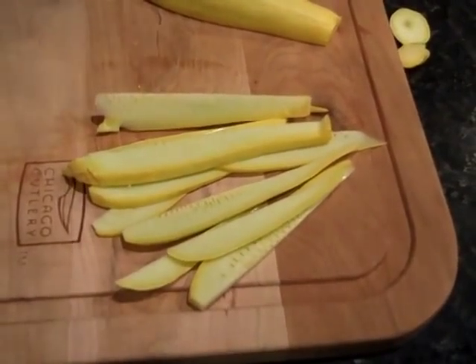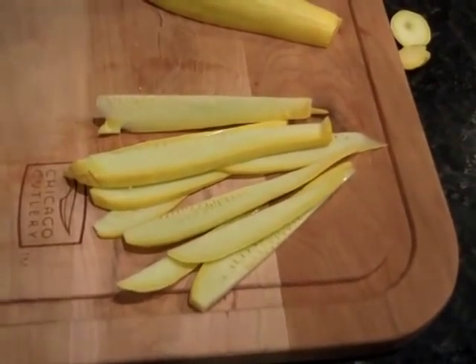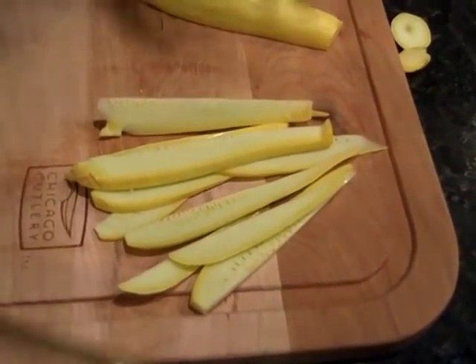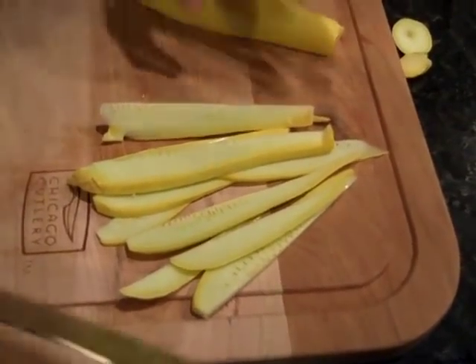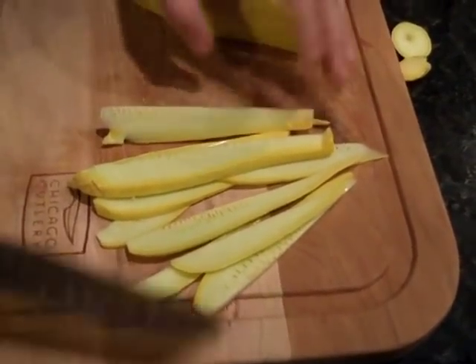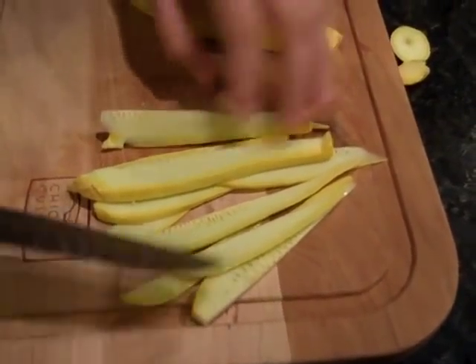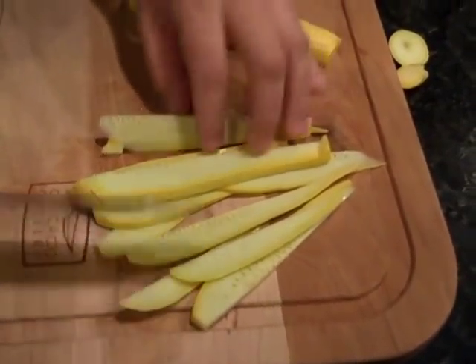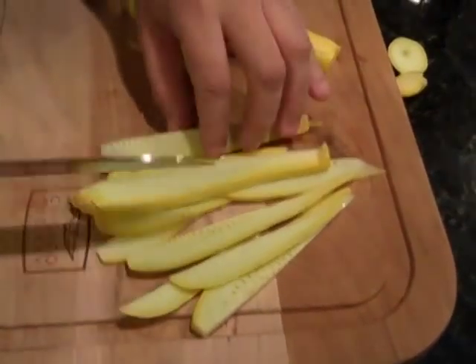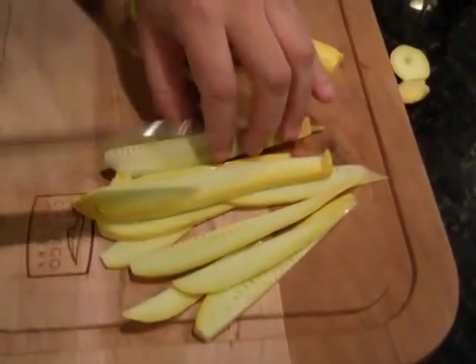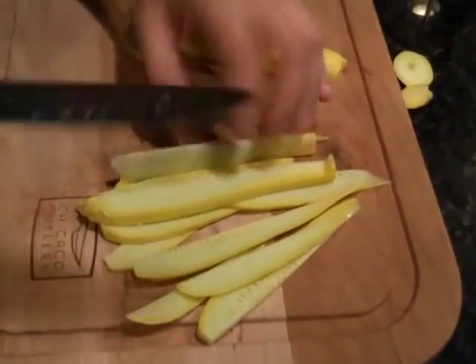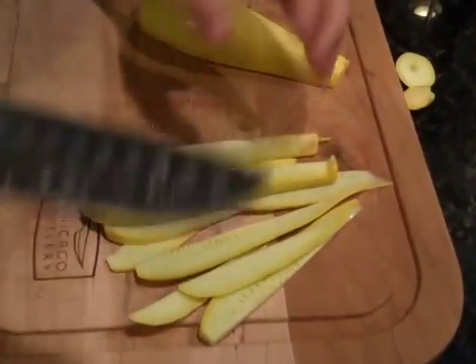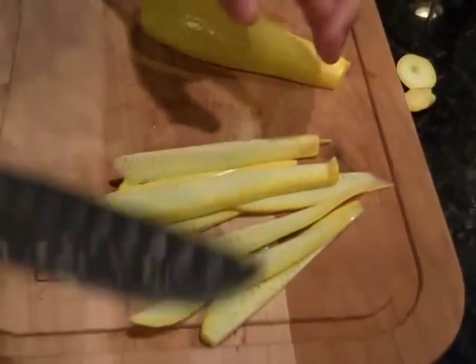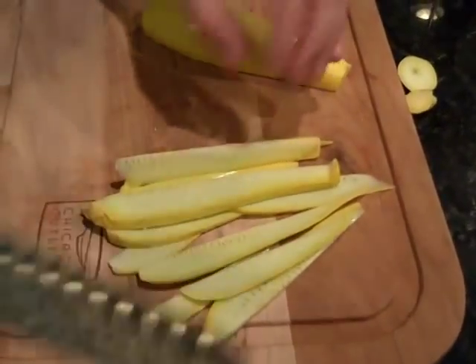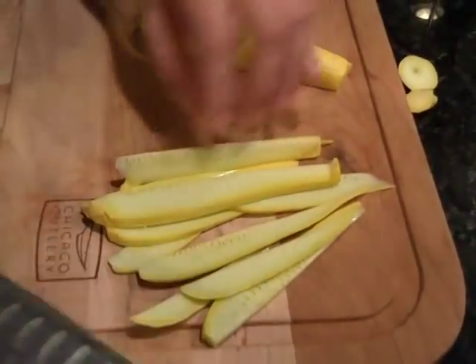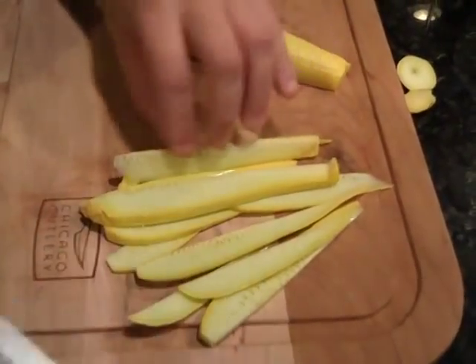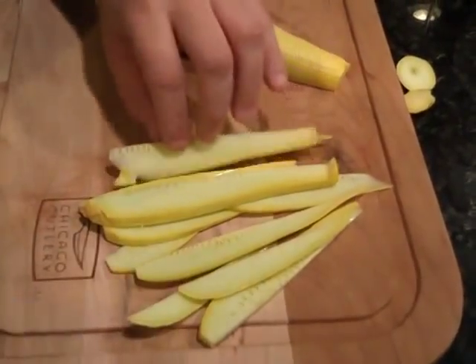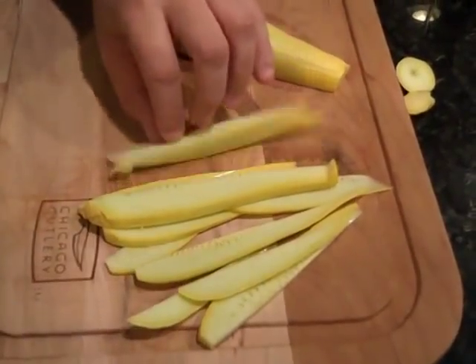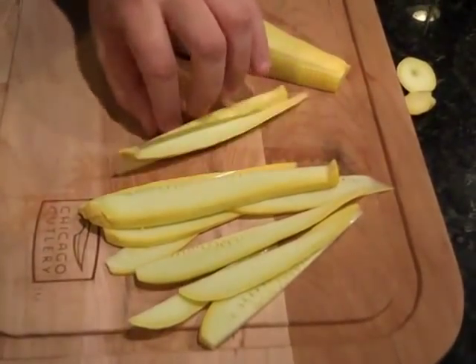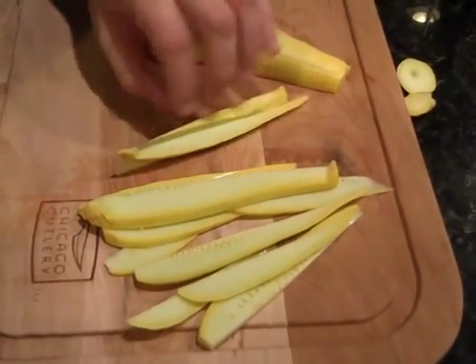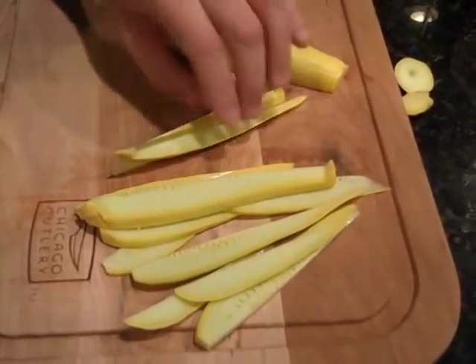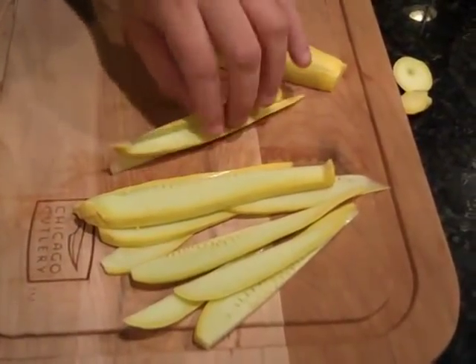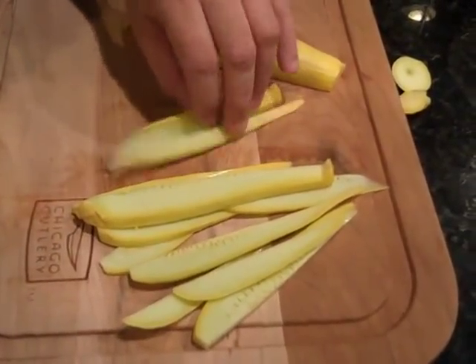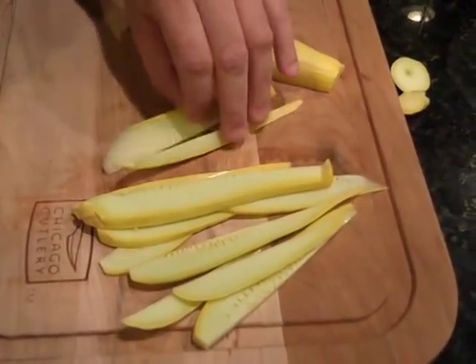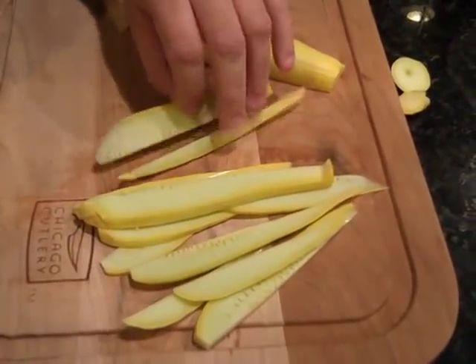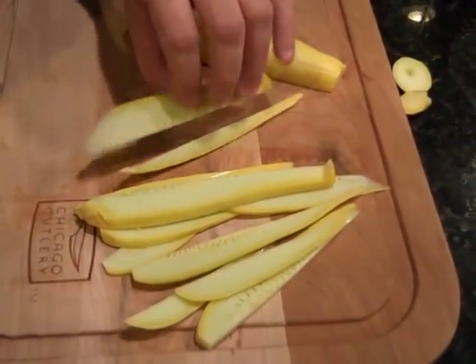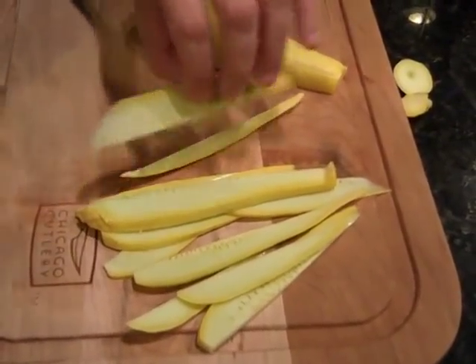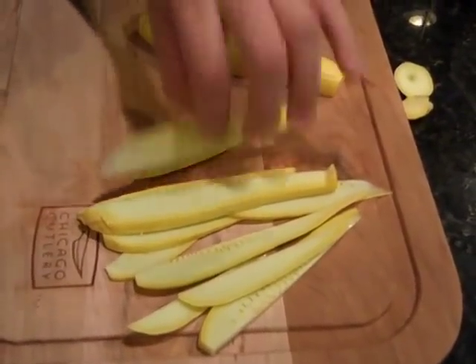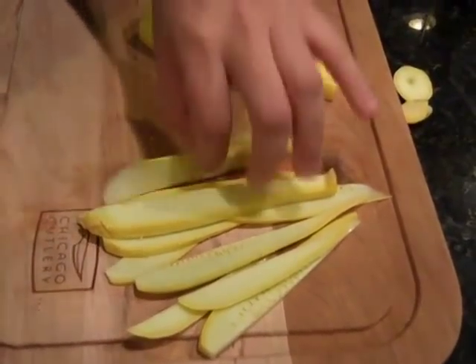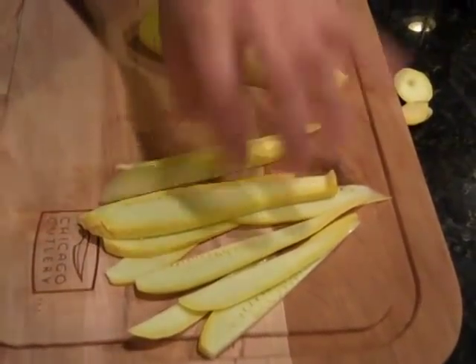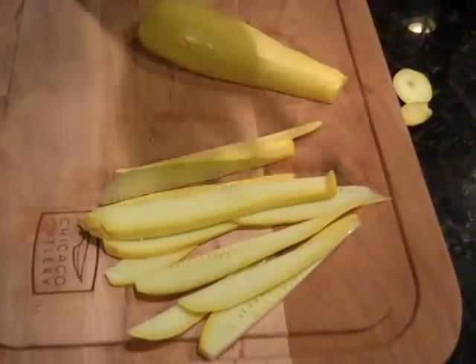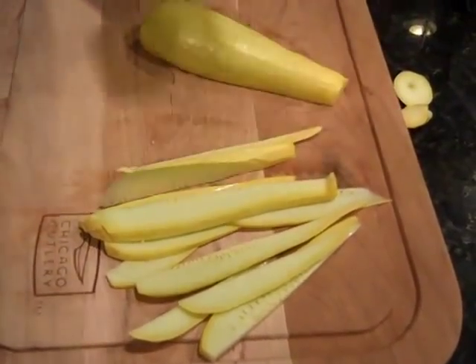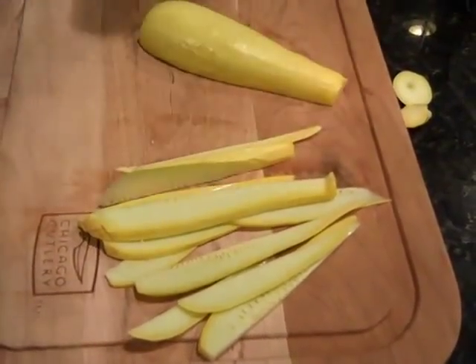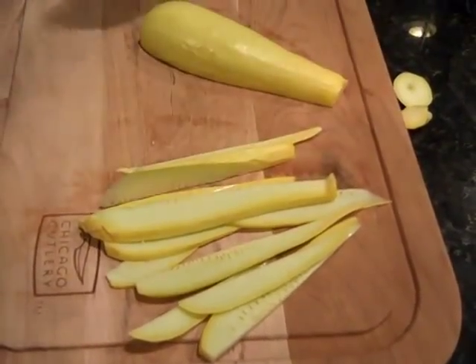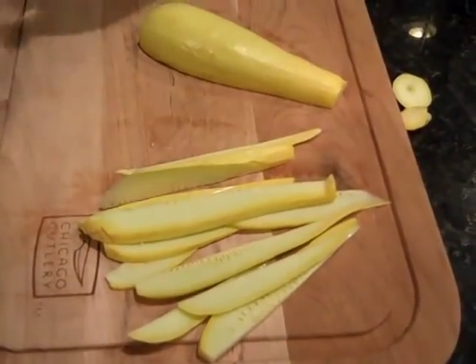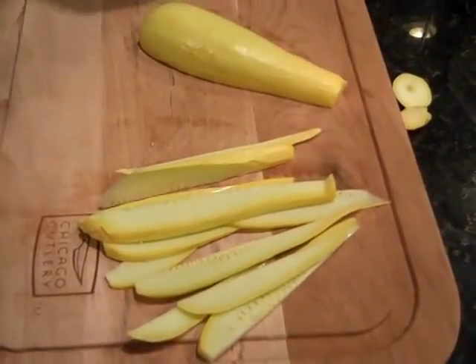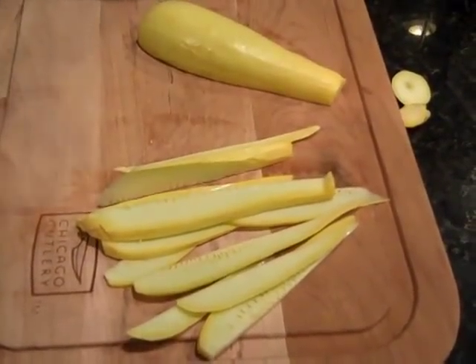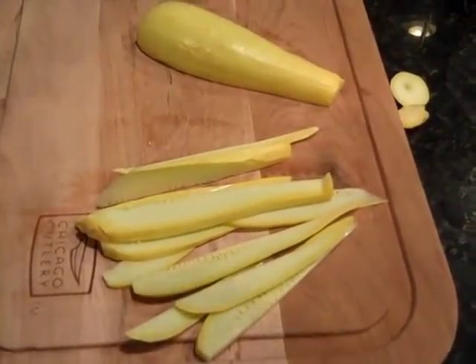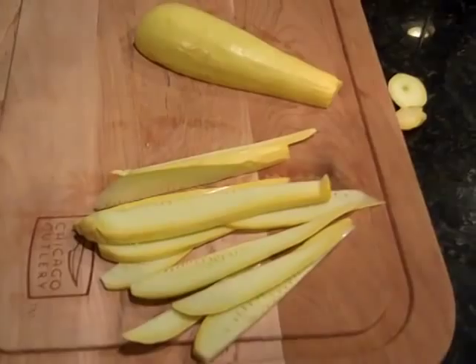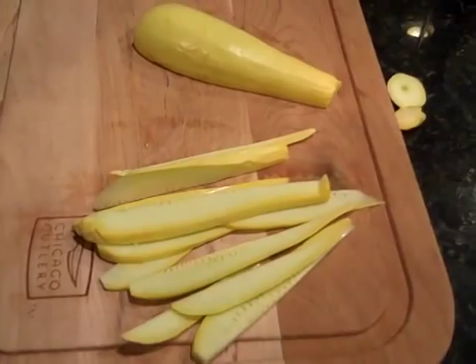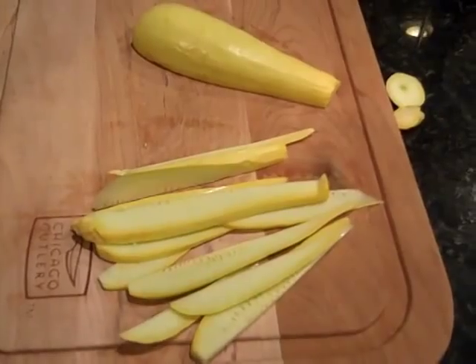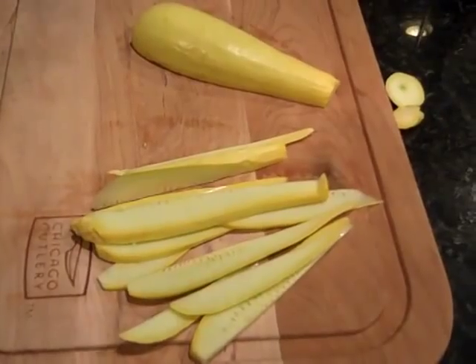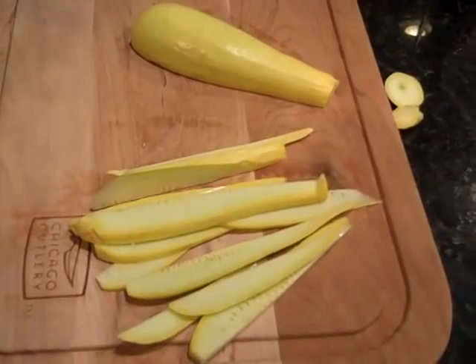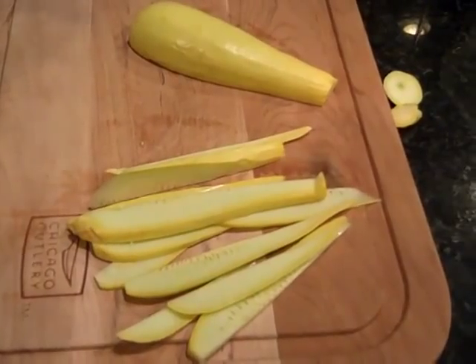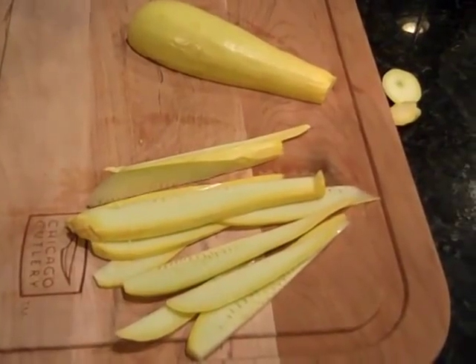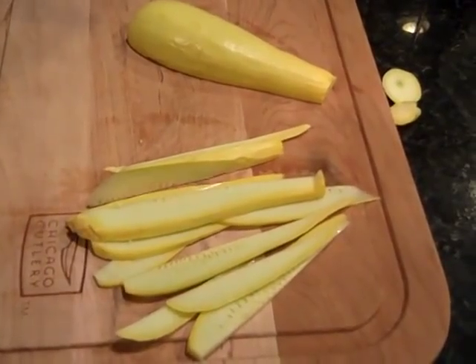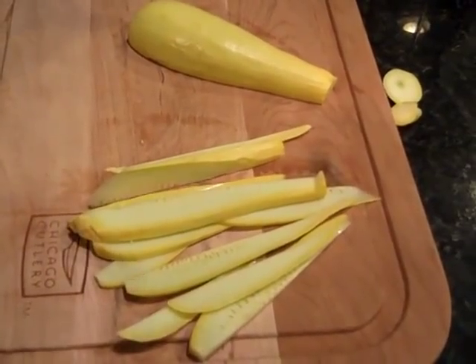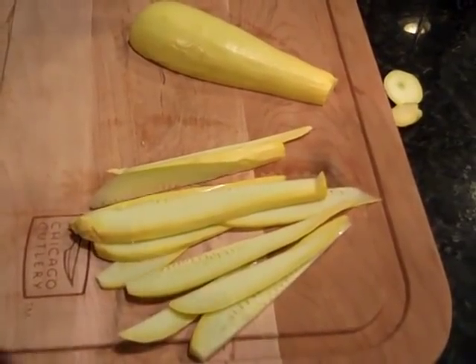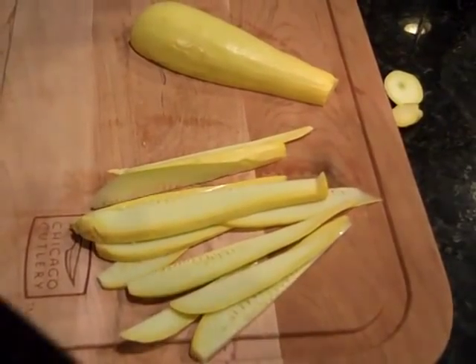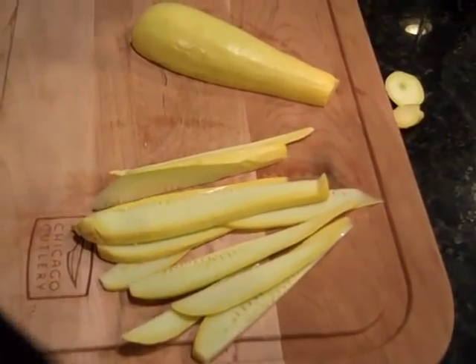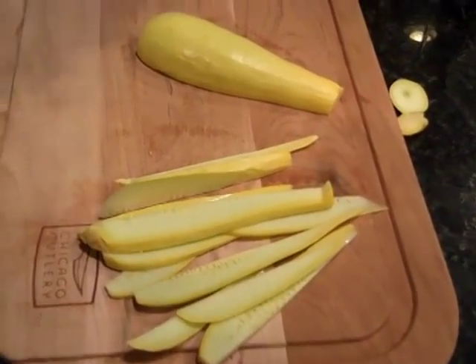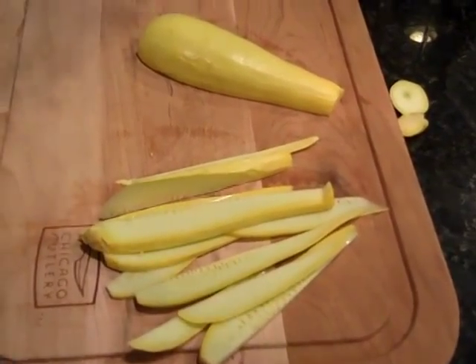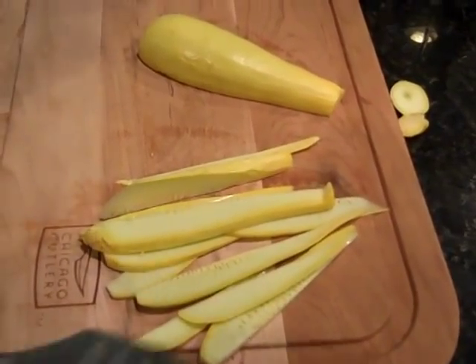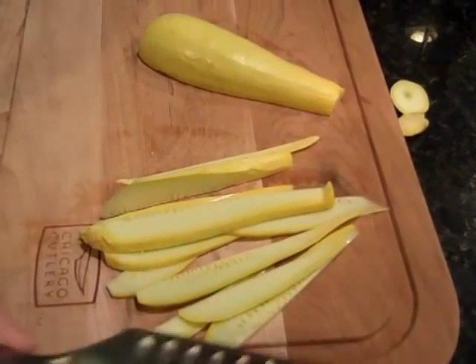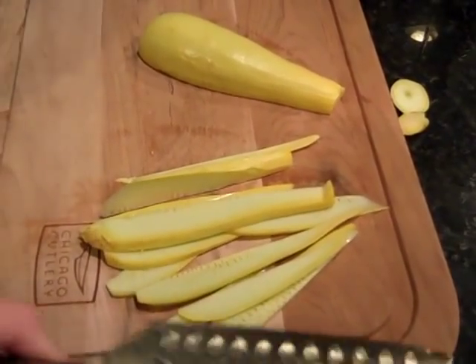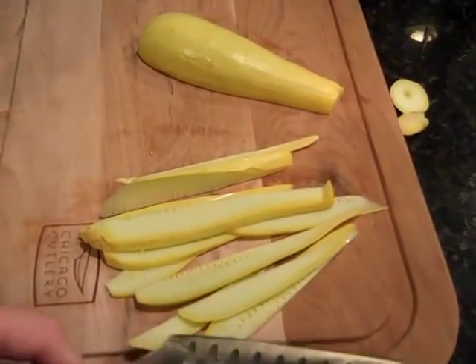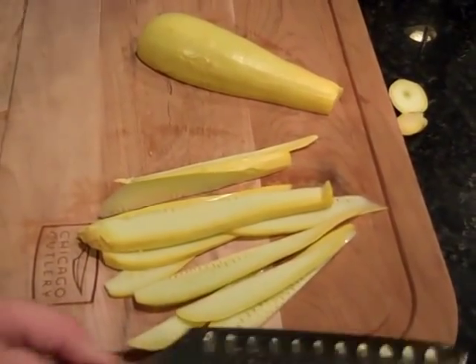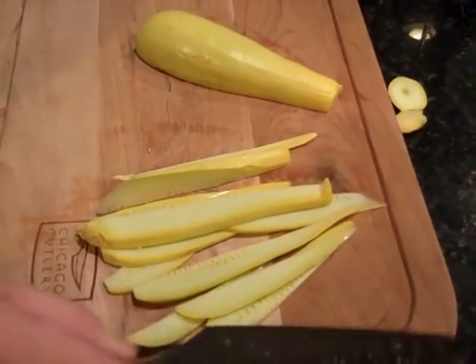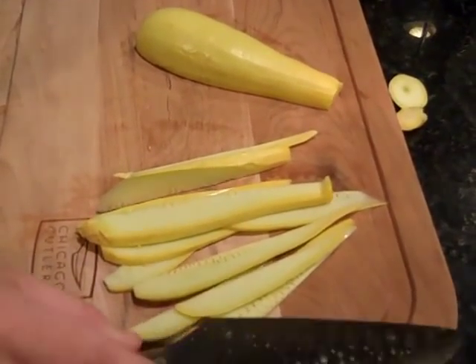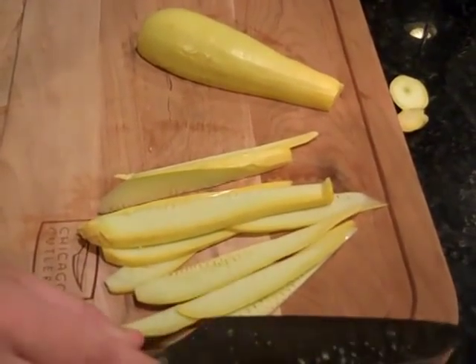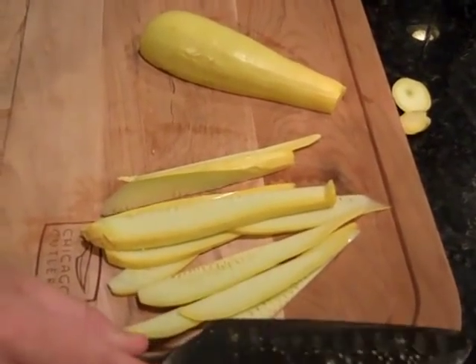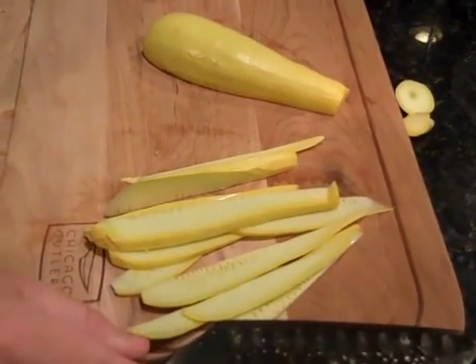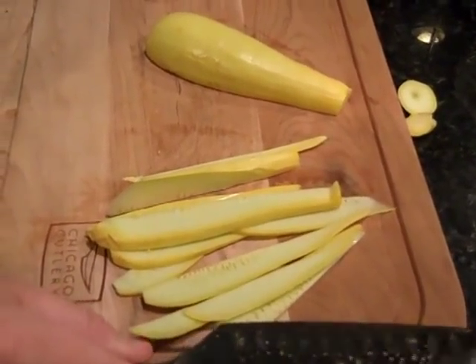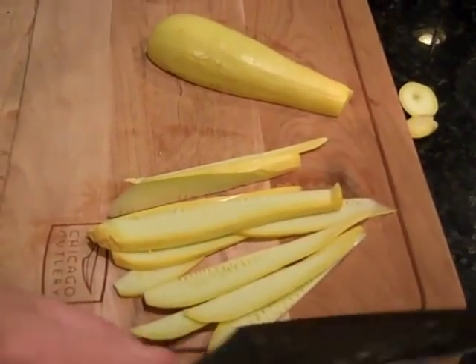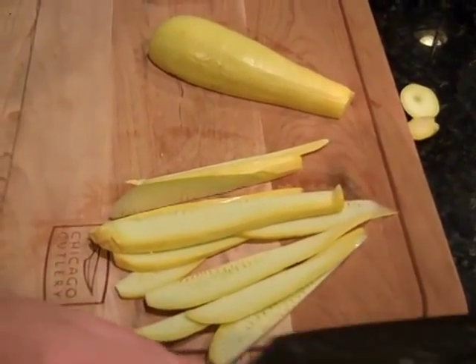And then you really could dice them if you wanted, but this is how to julienne a squash. Thanks.